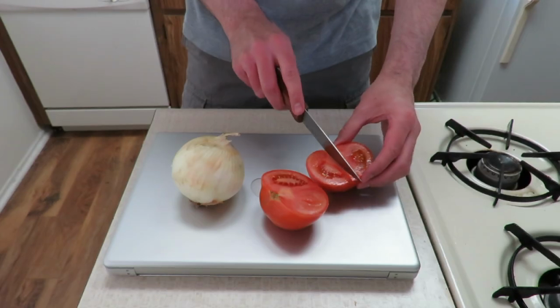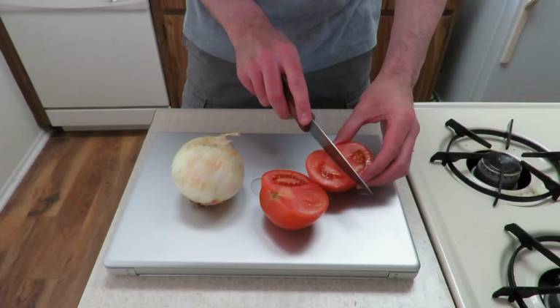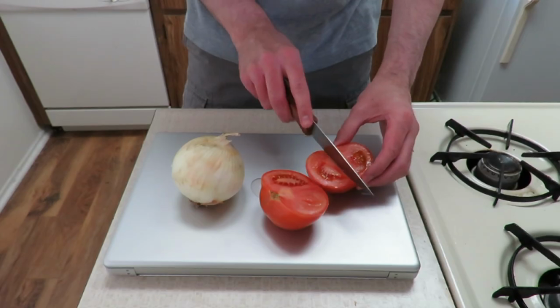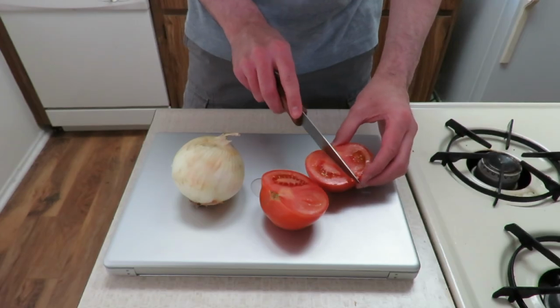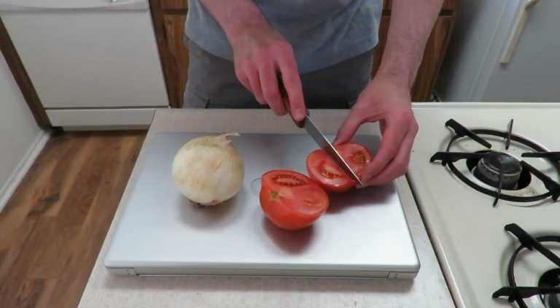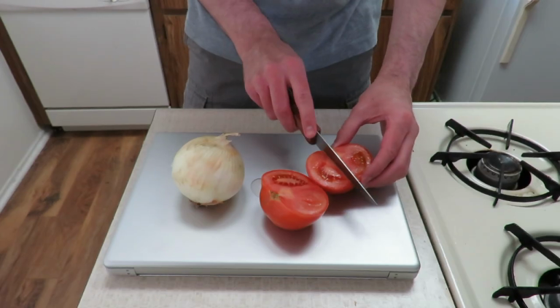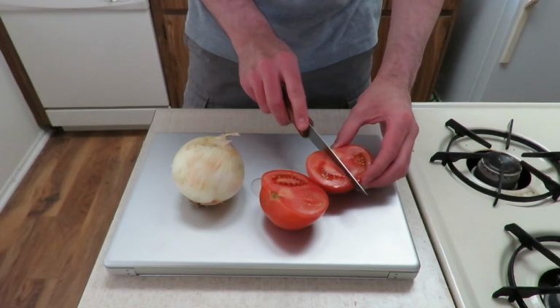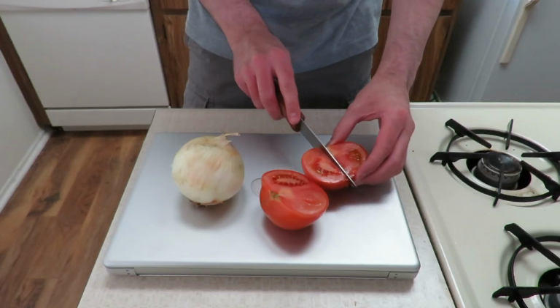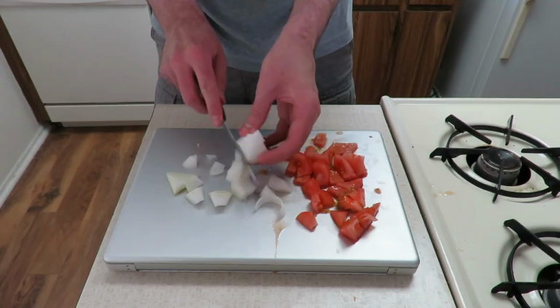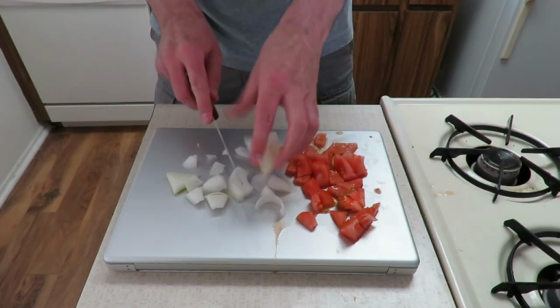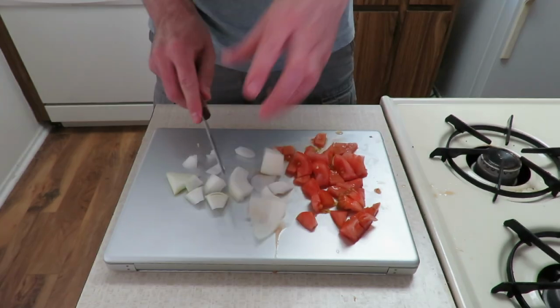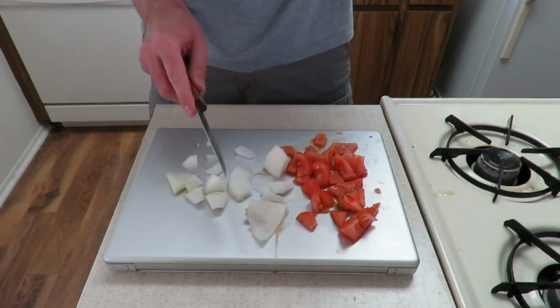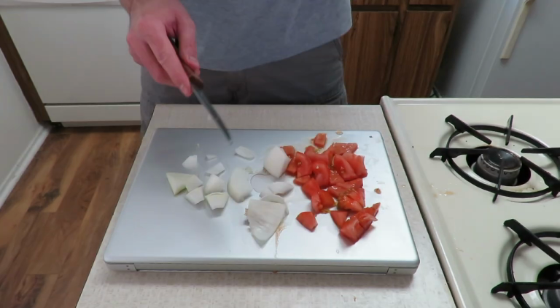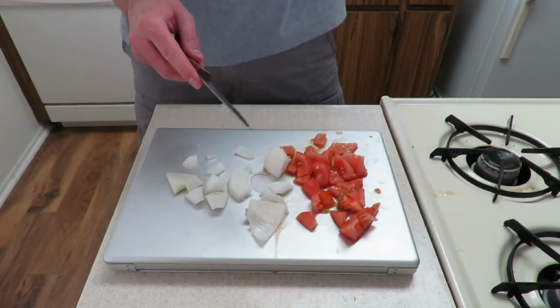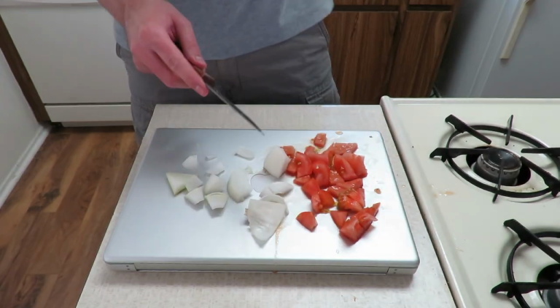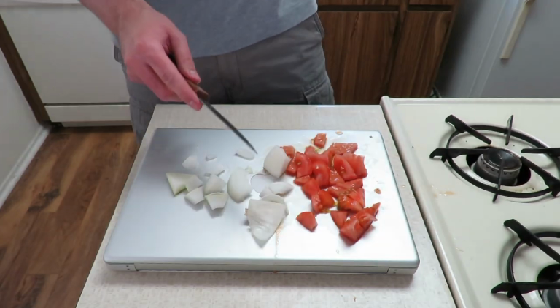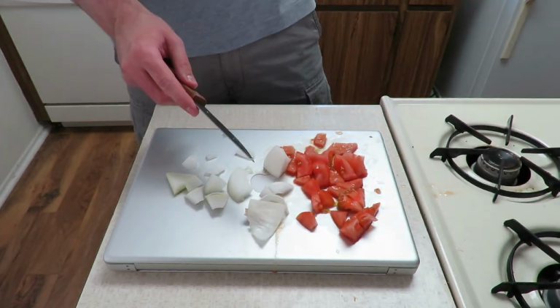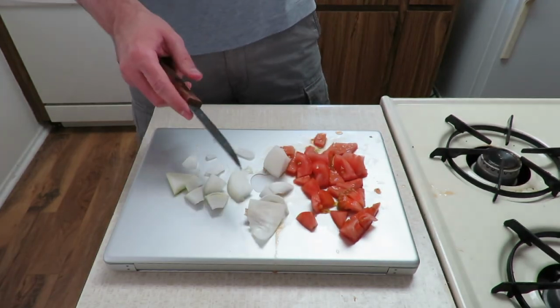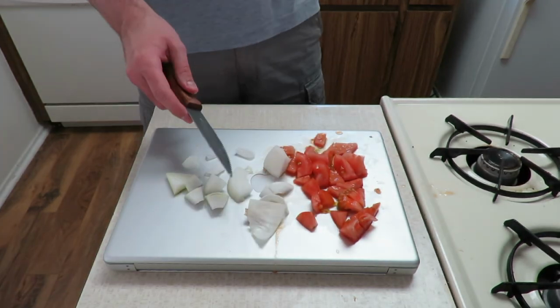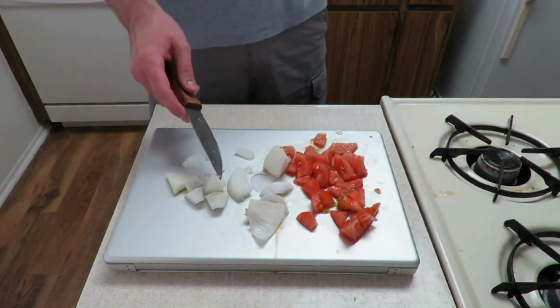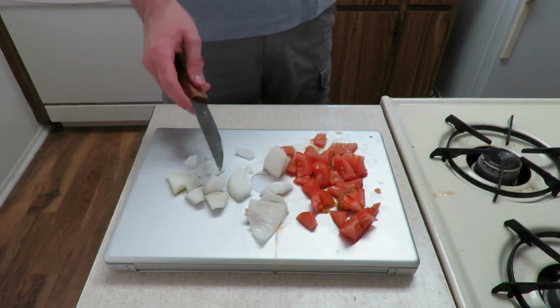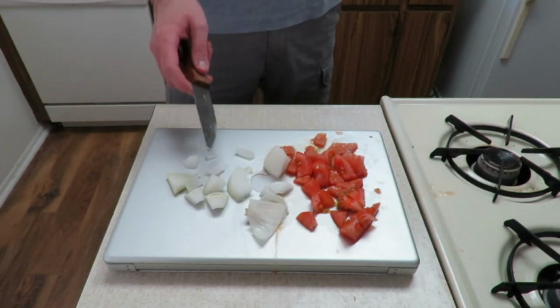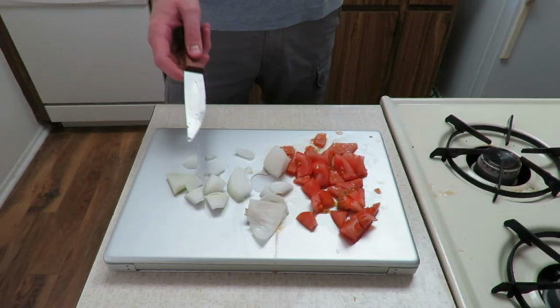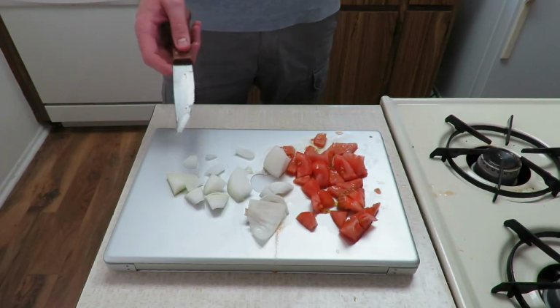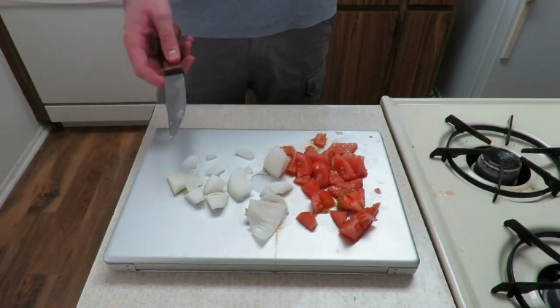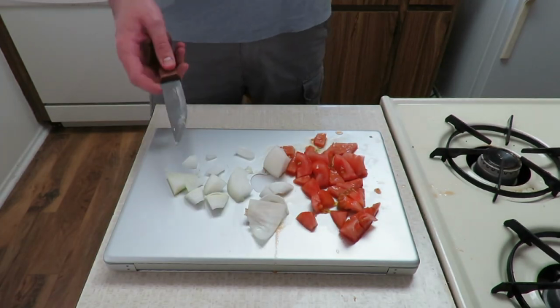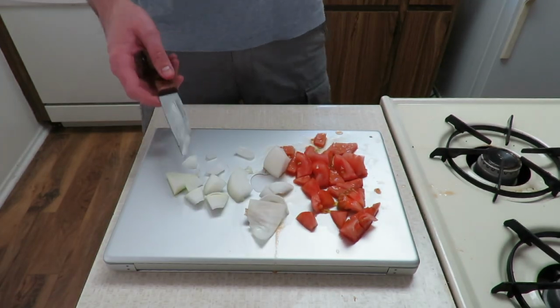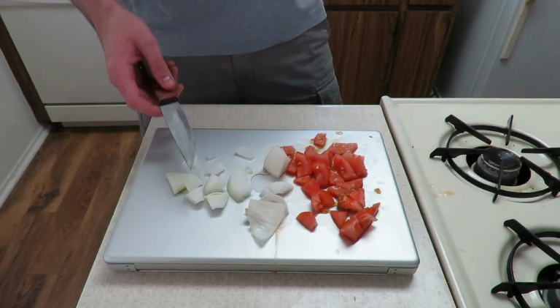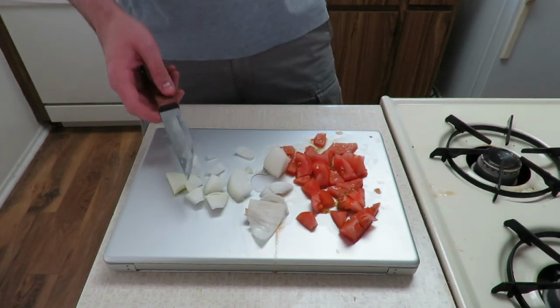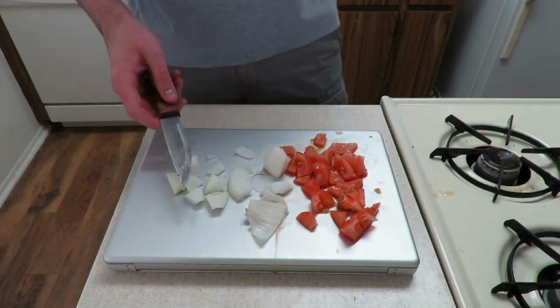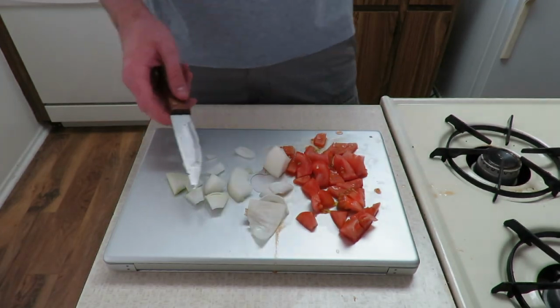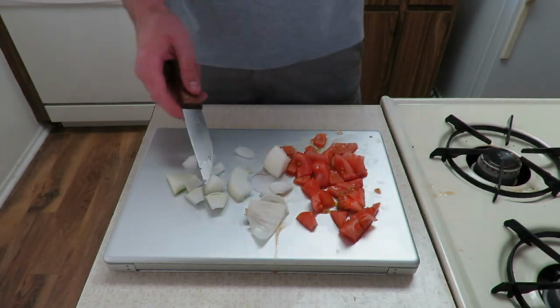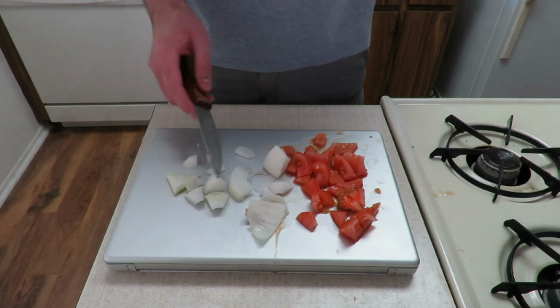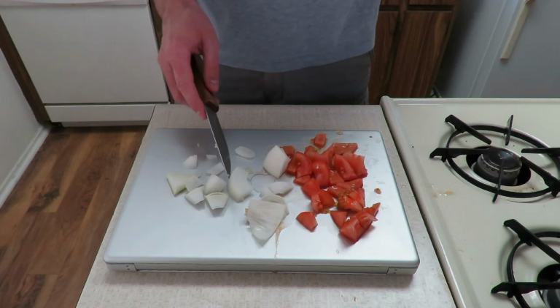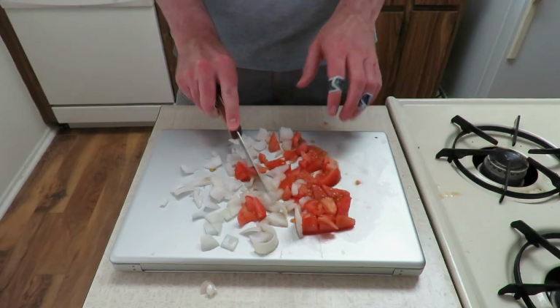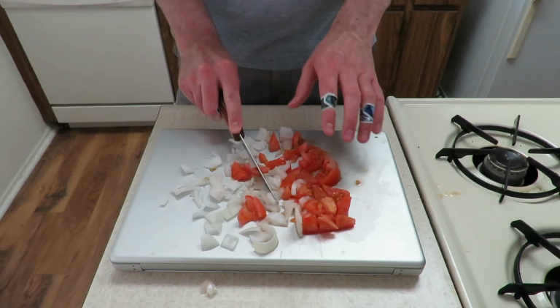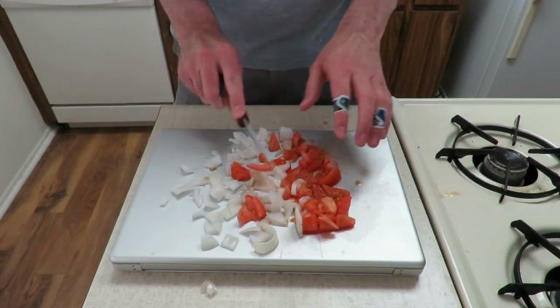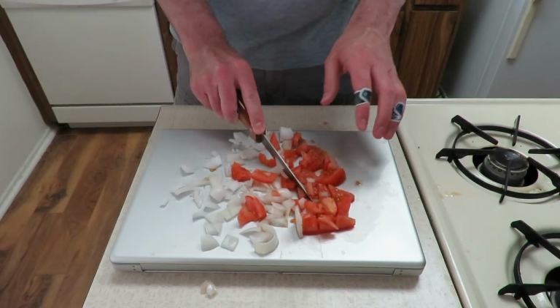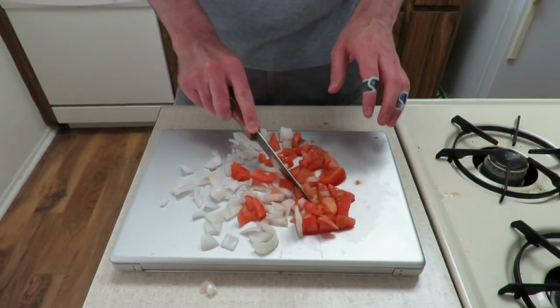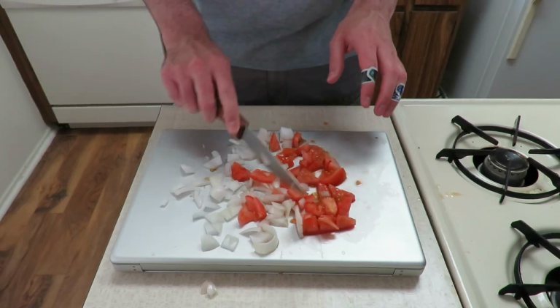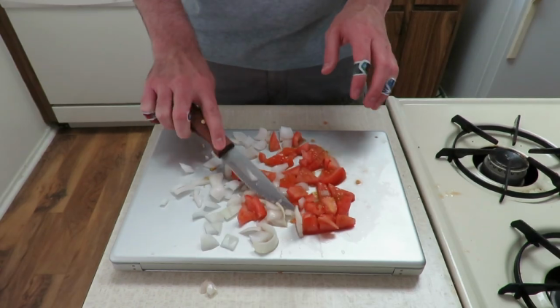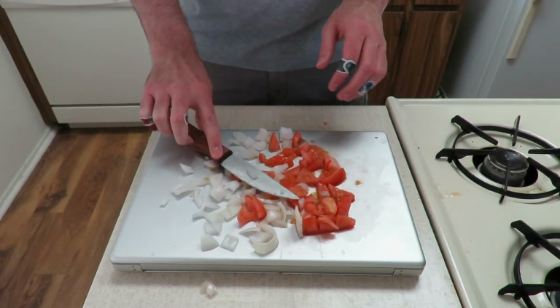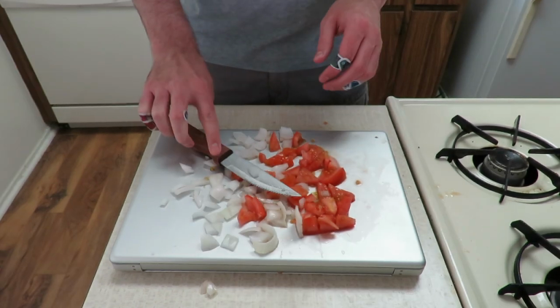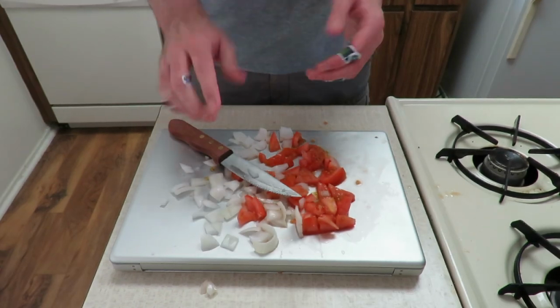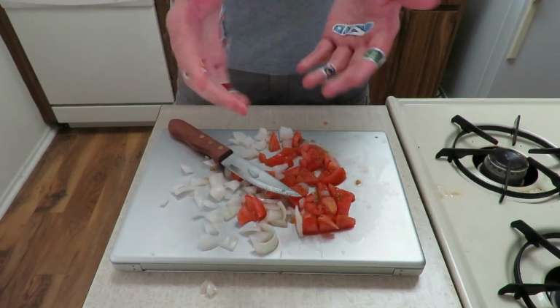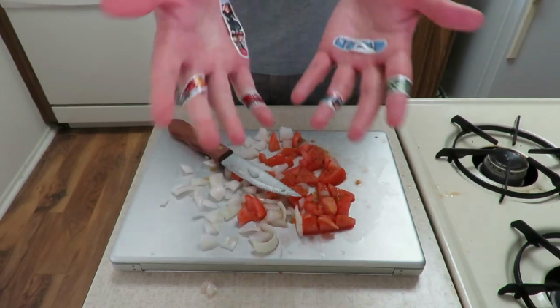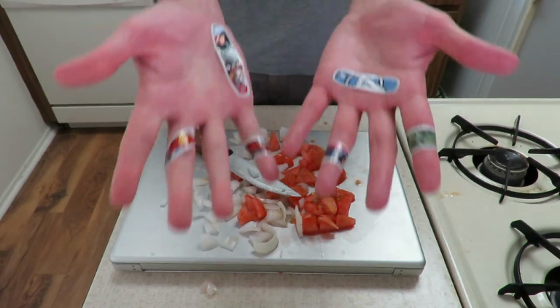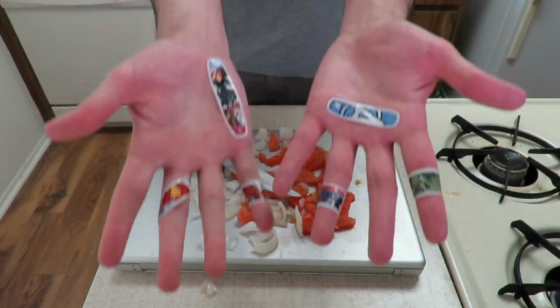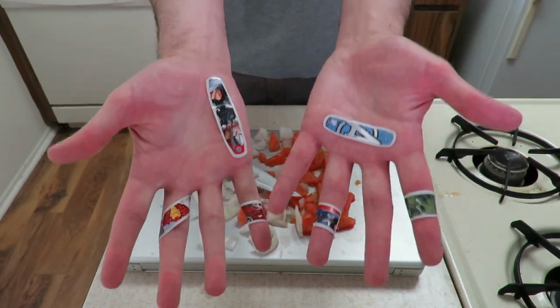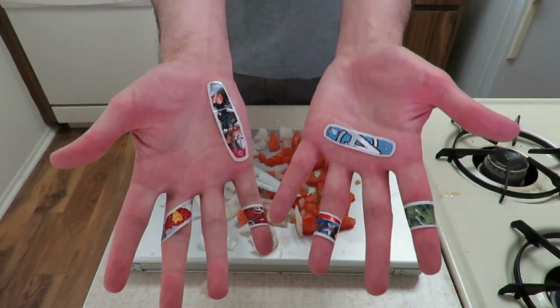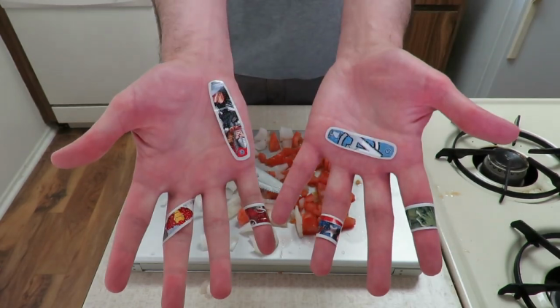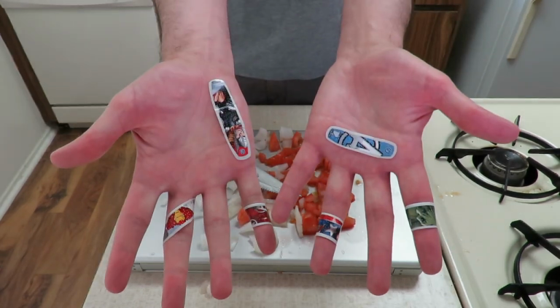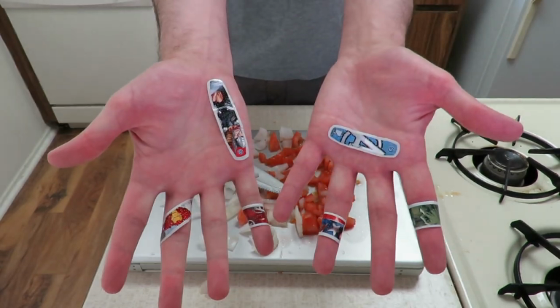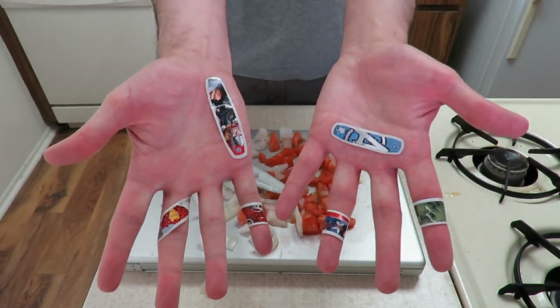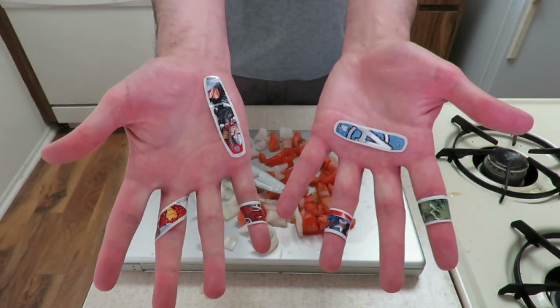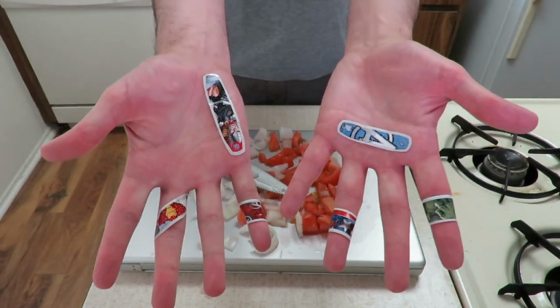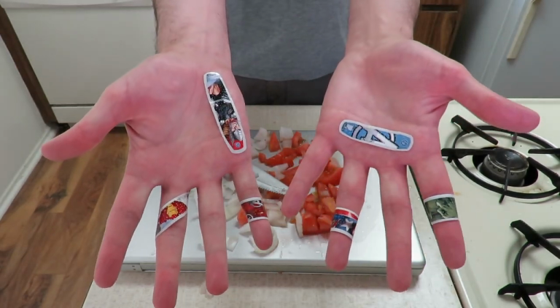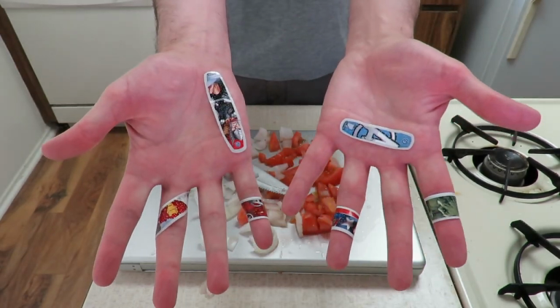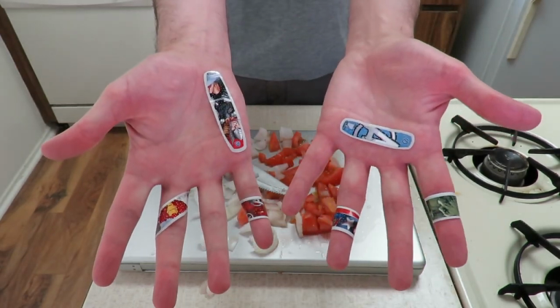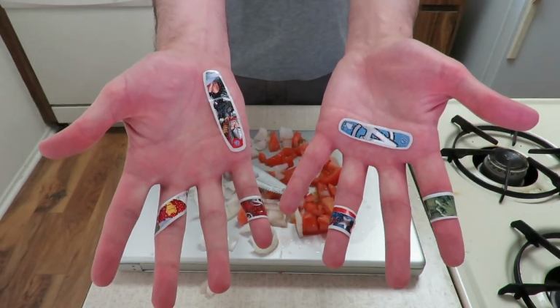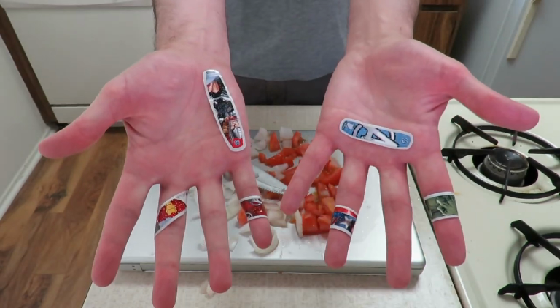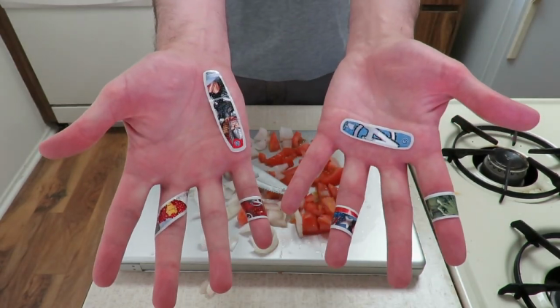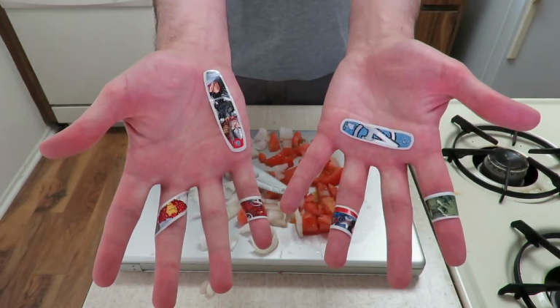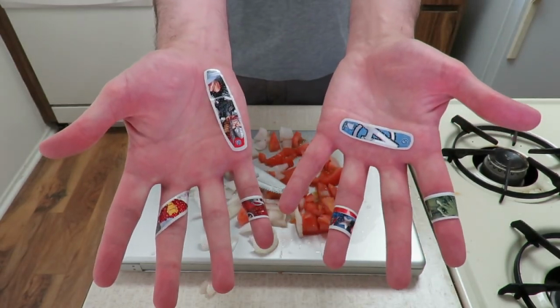Cut them until they're nice and small, or until you cut yourself too badly to continue, whichever comes first. I'm lucky, I only cut myself six times while slicing these, so I consider that a win.